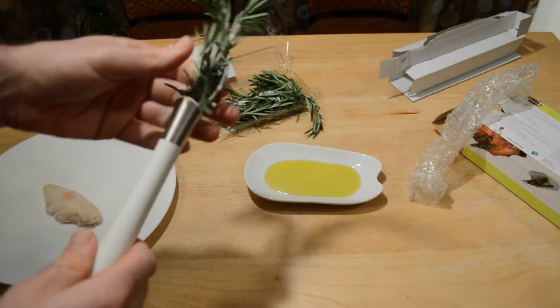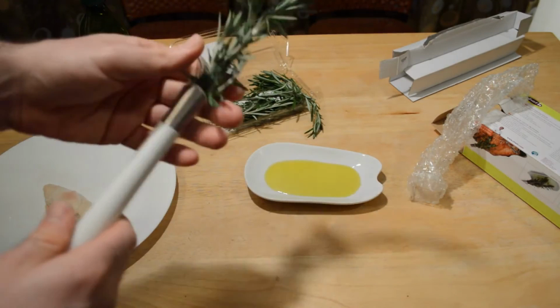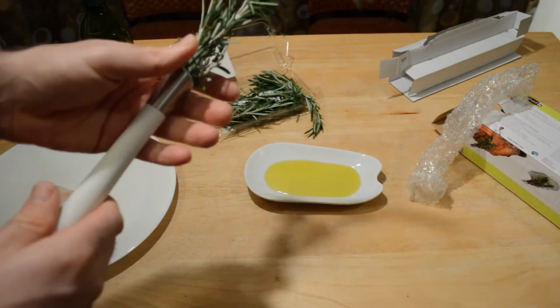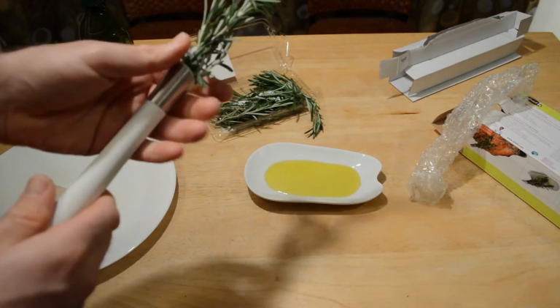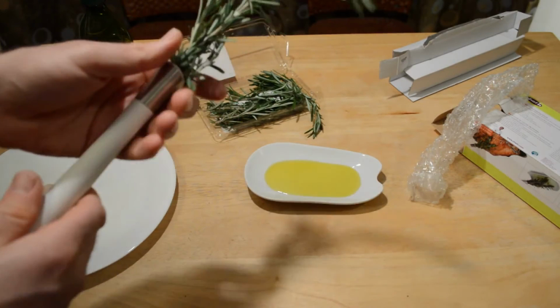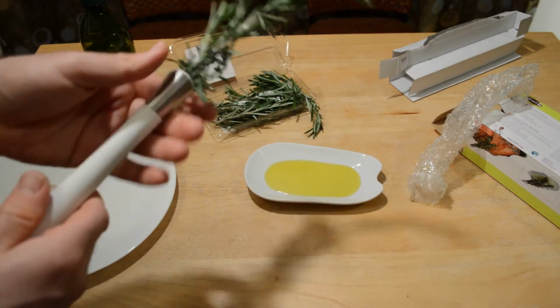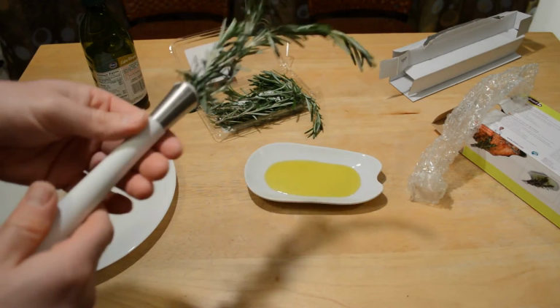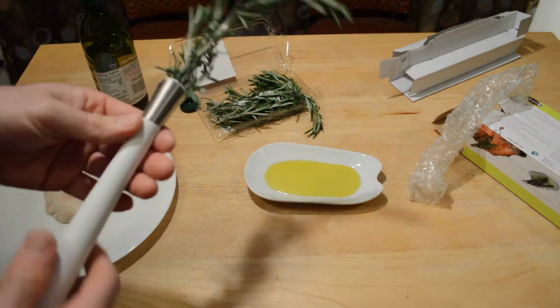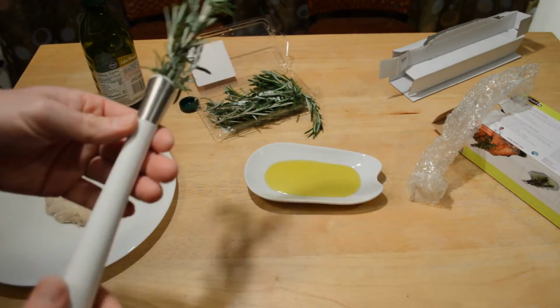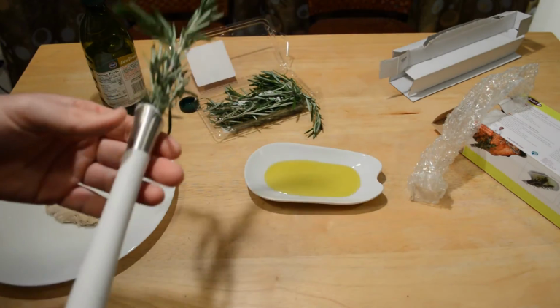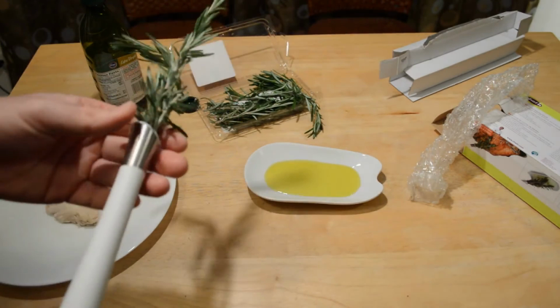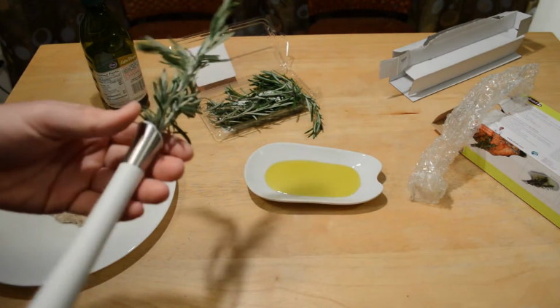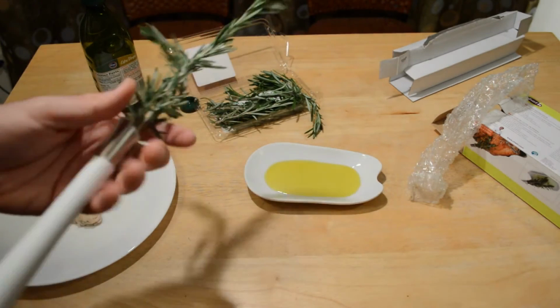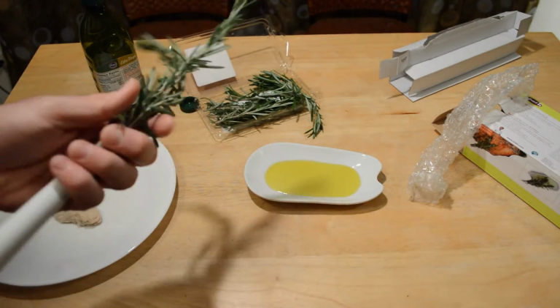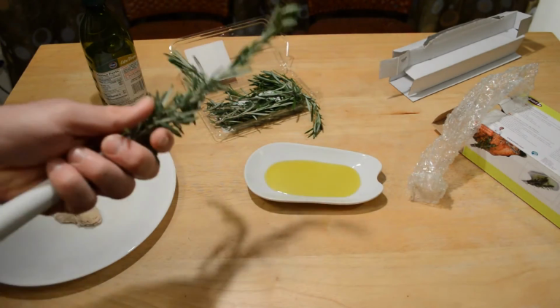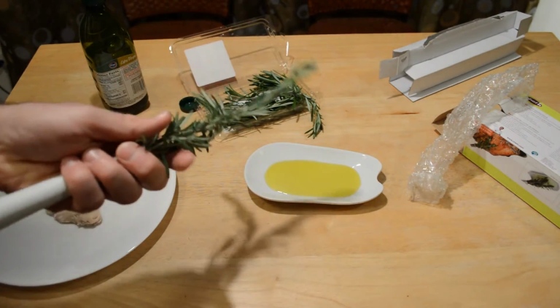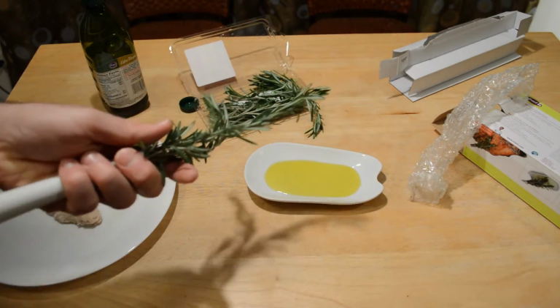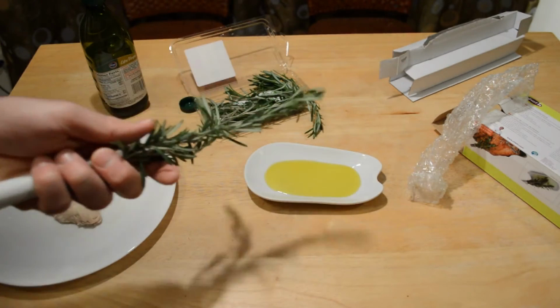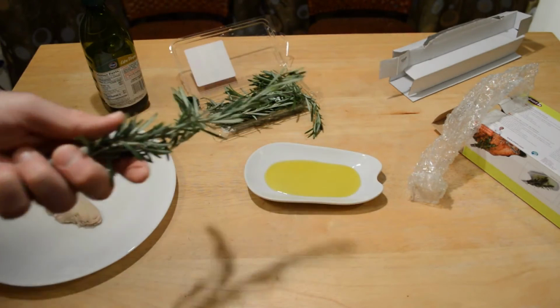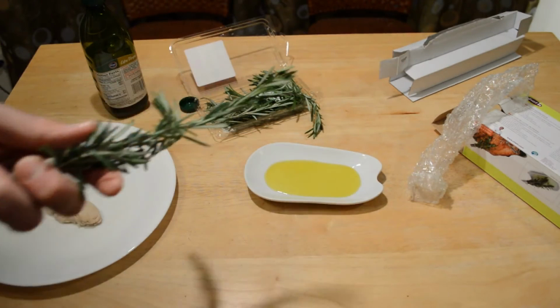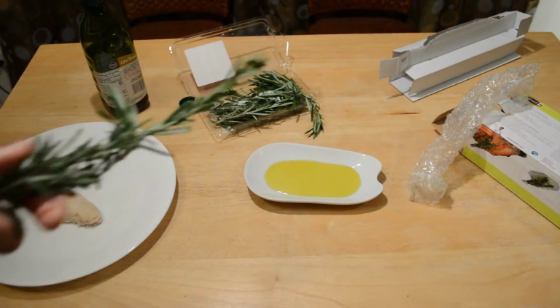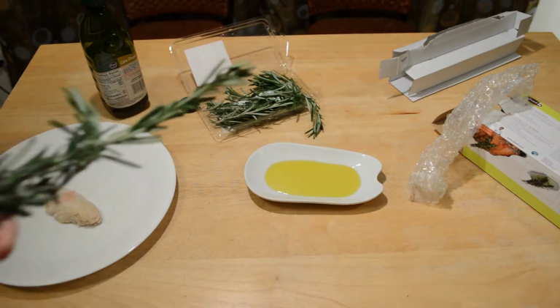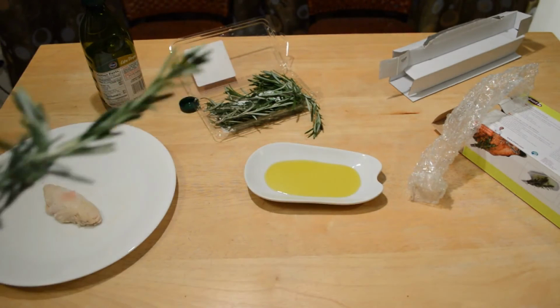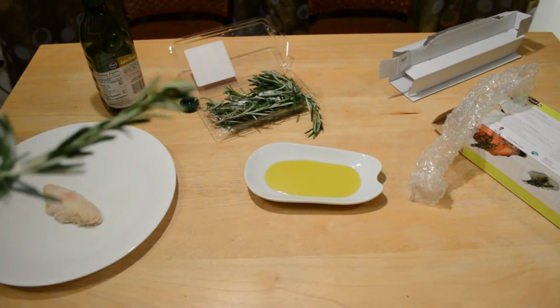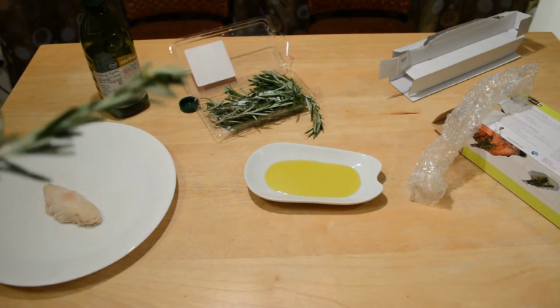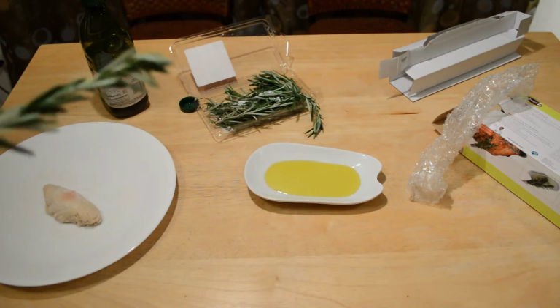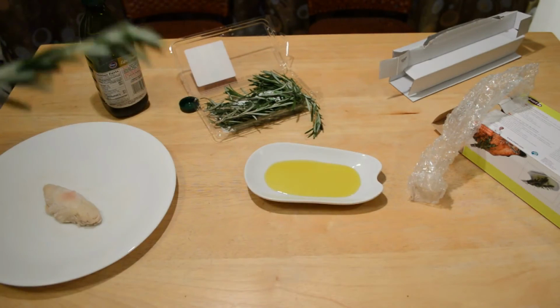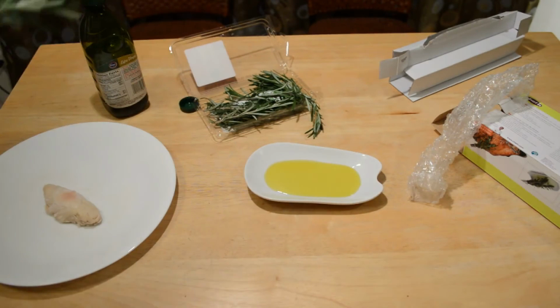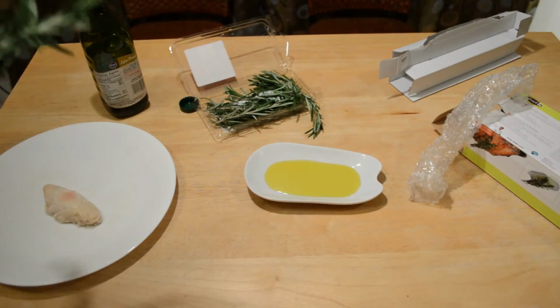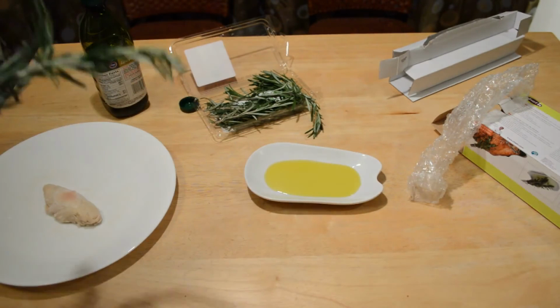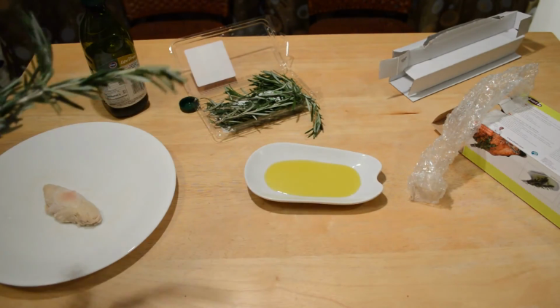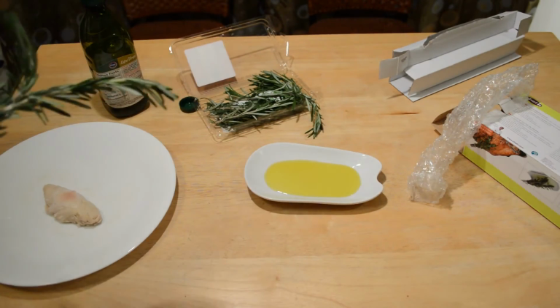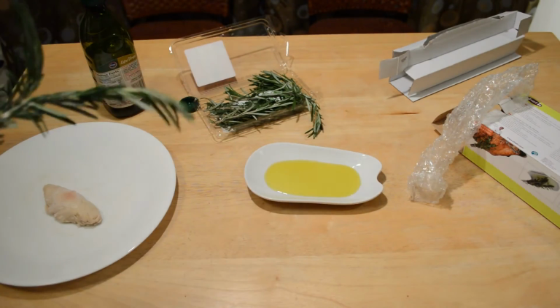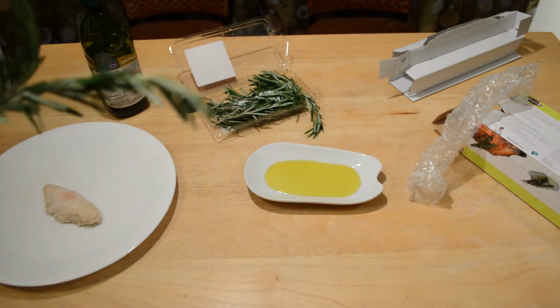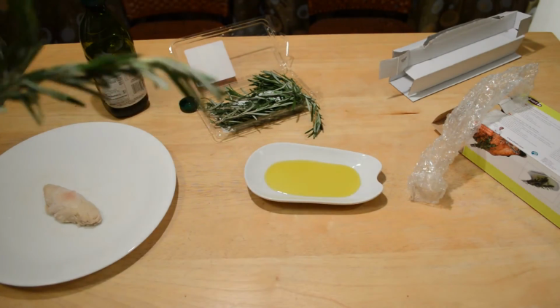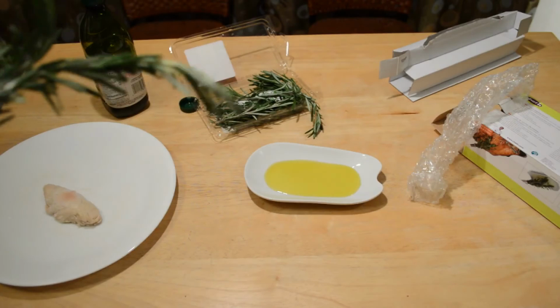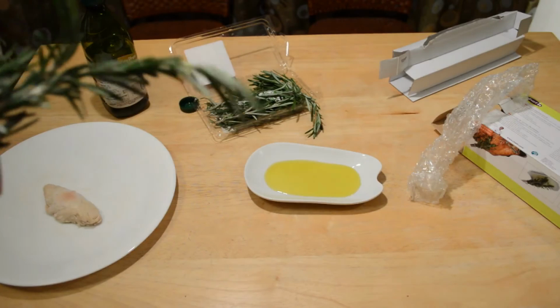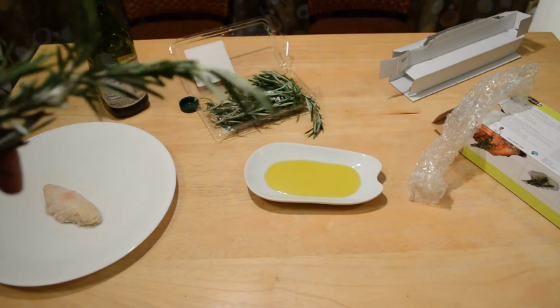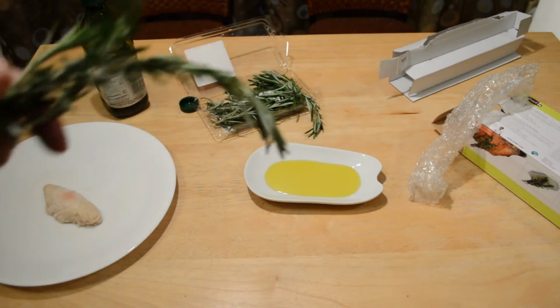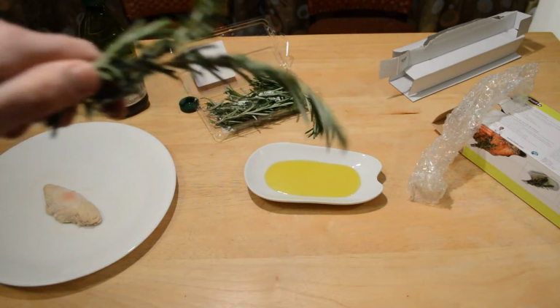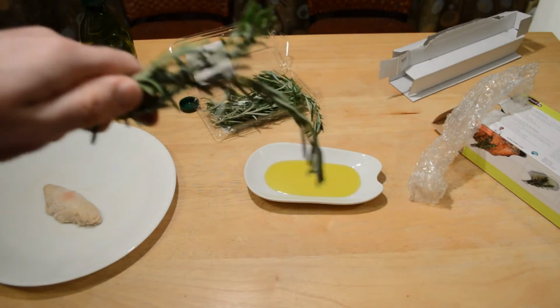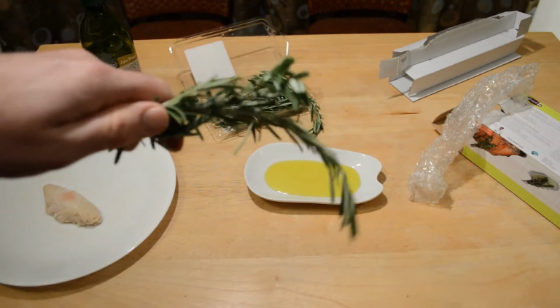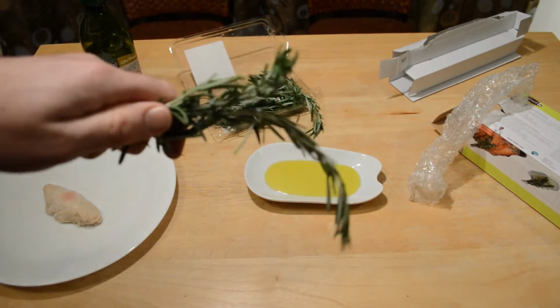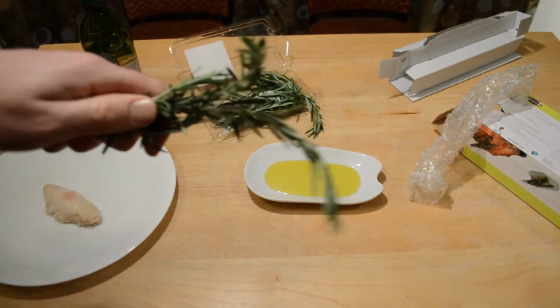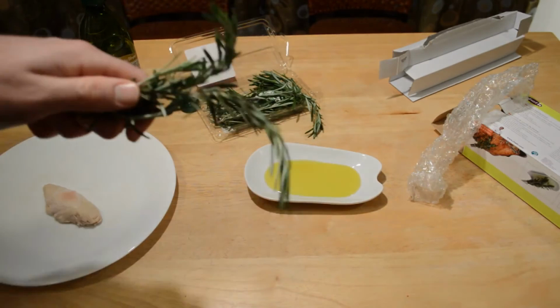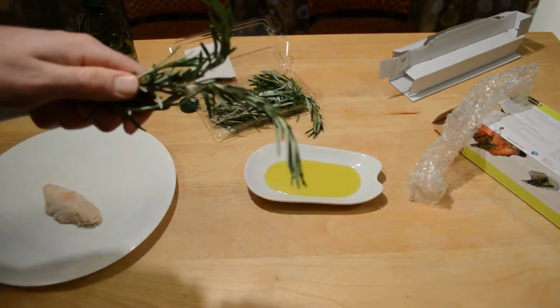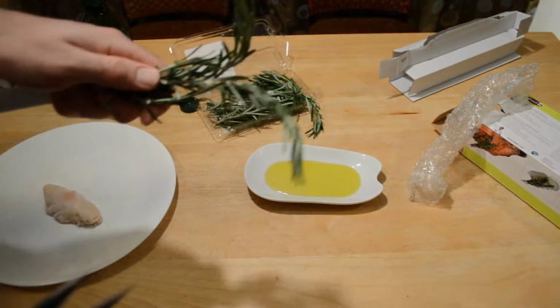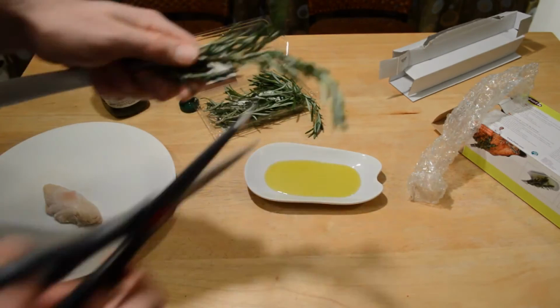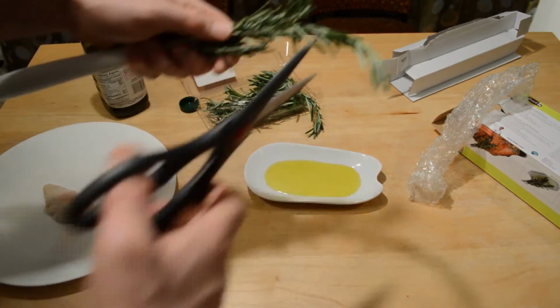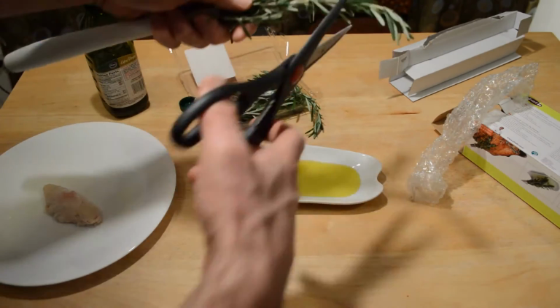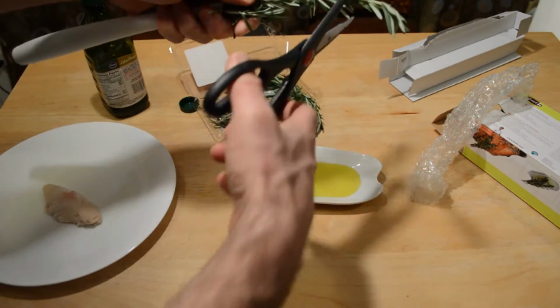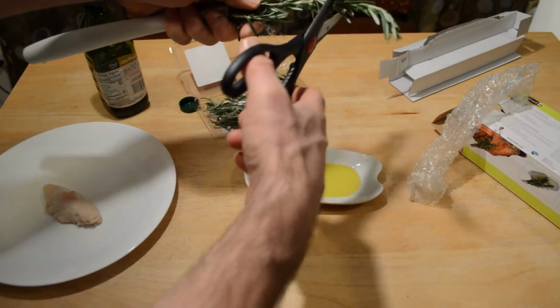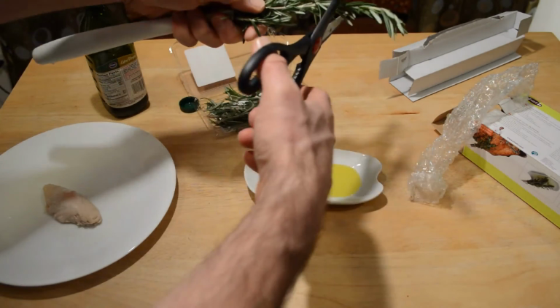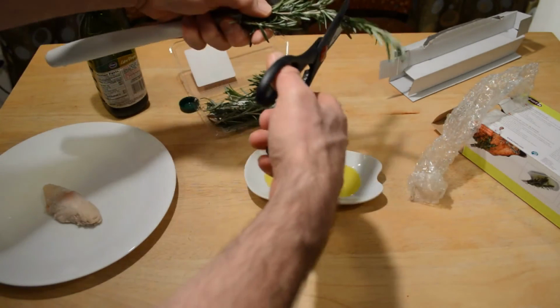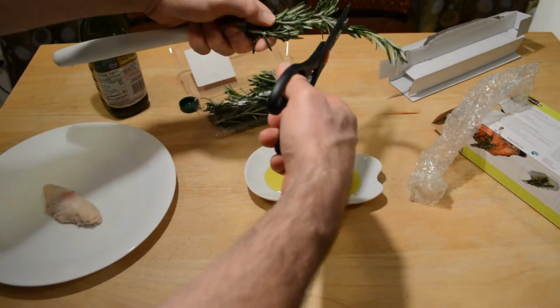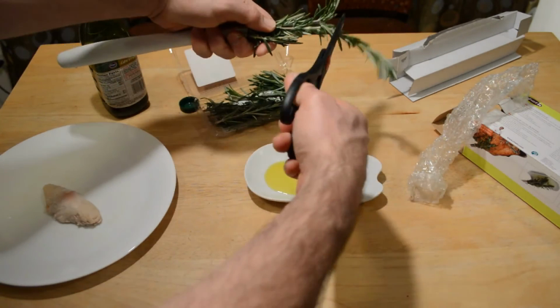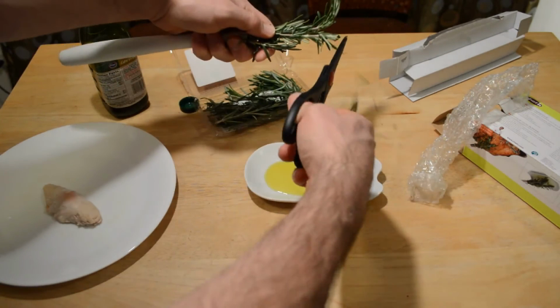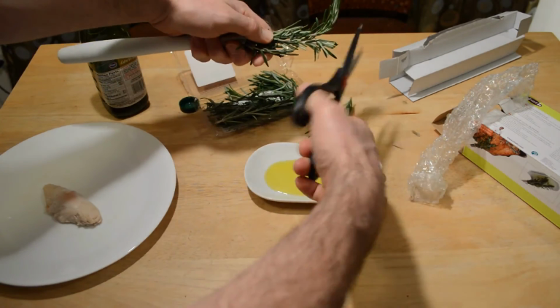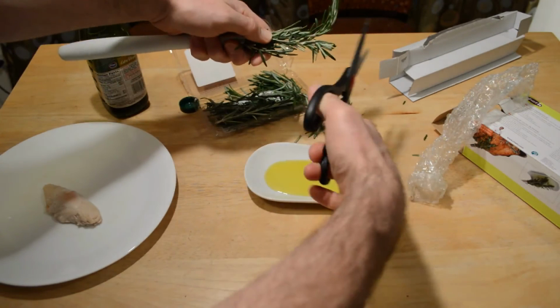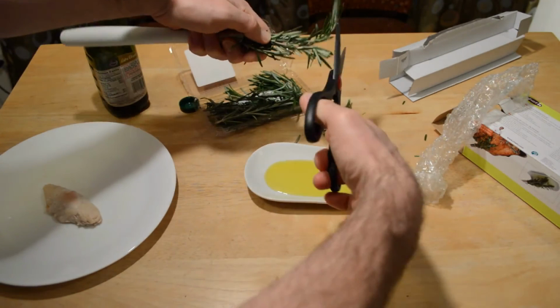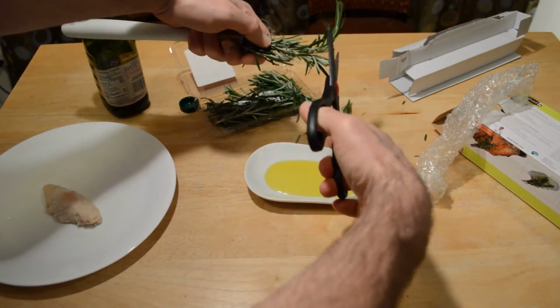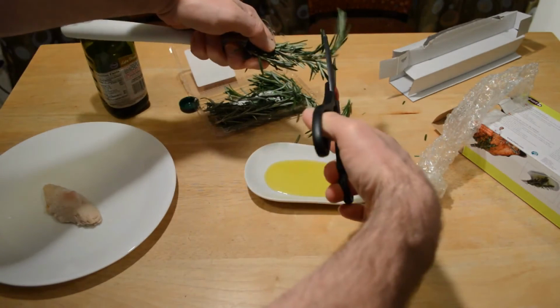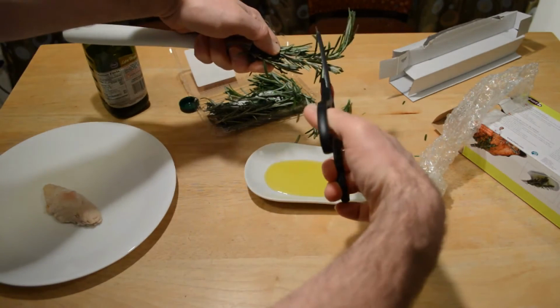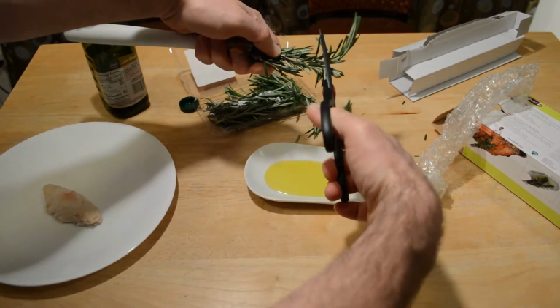It's just kind of maybe something to impress your friends when you have guests over. The smell is amazing — I really like the smell of rosemary, it smells great.